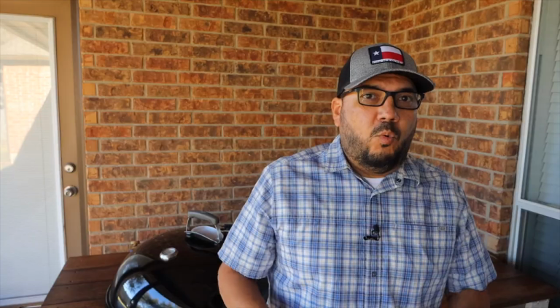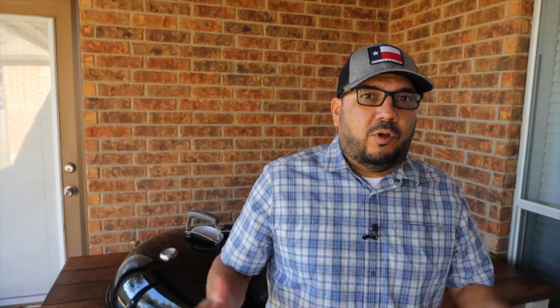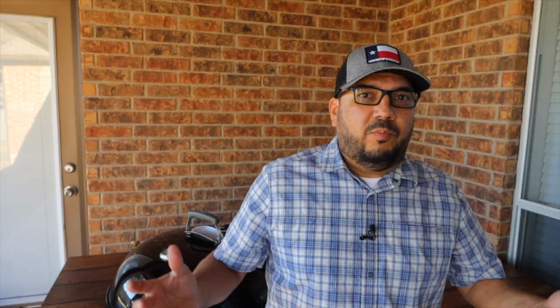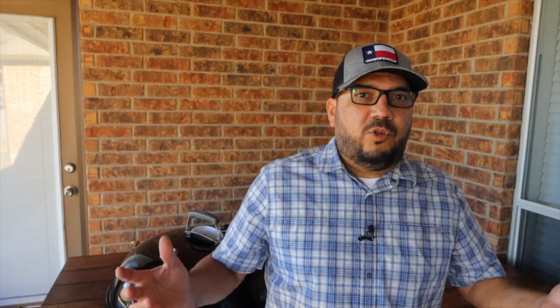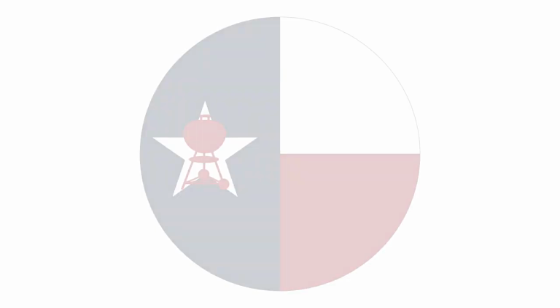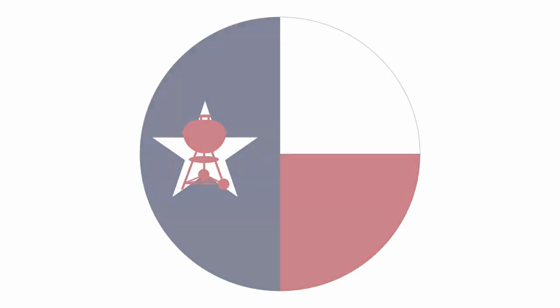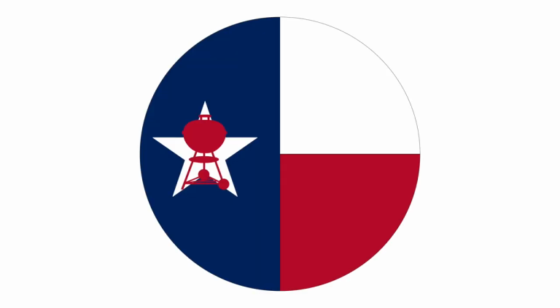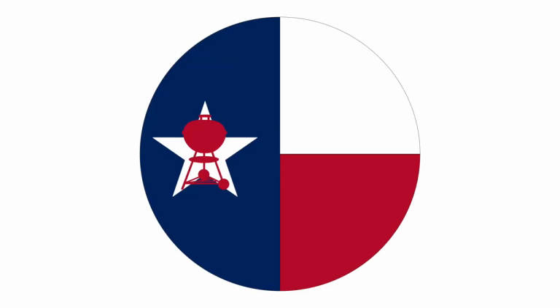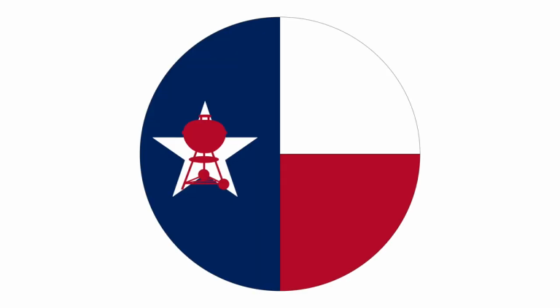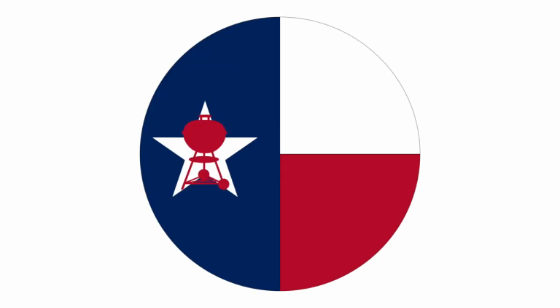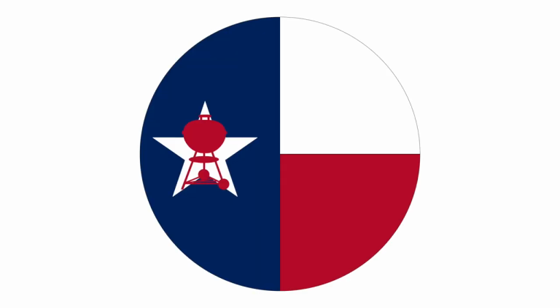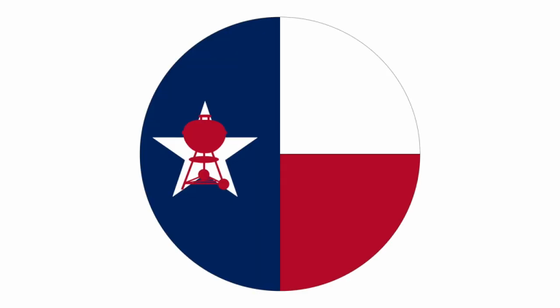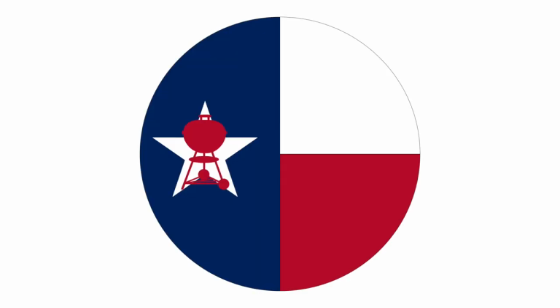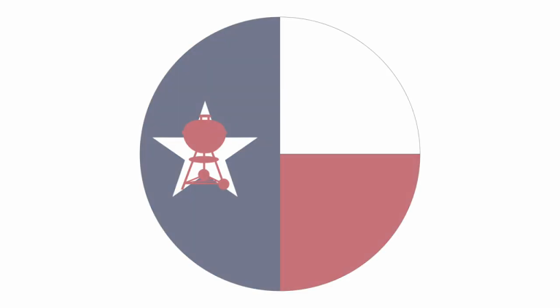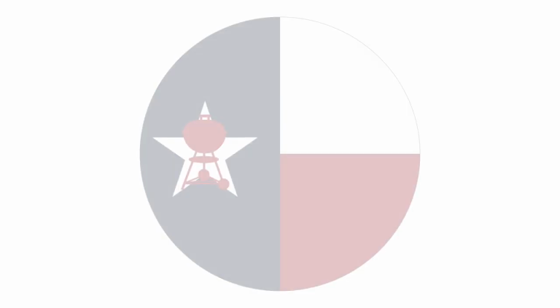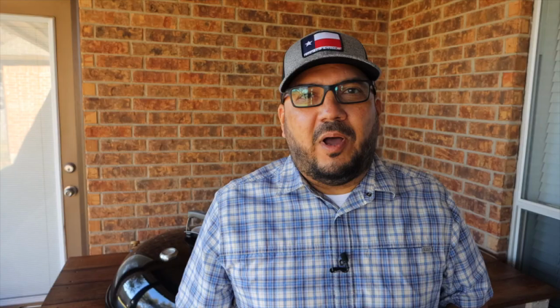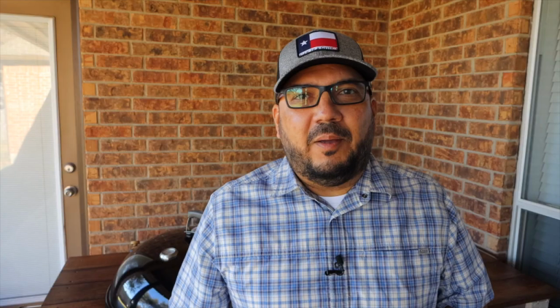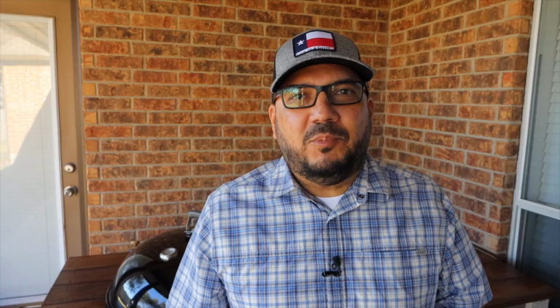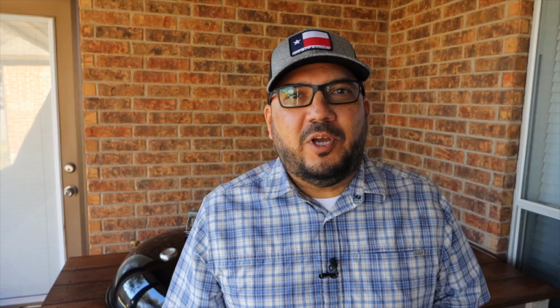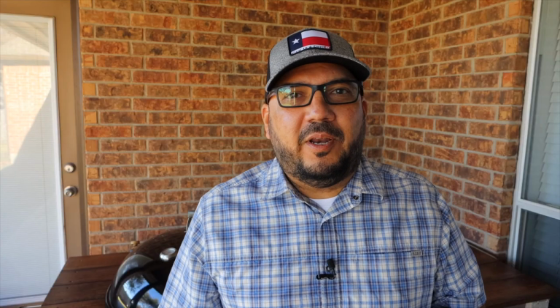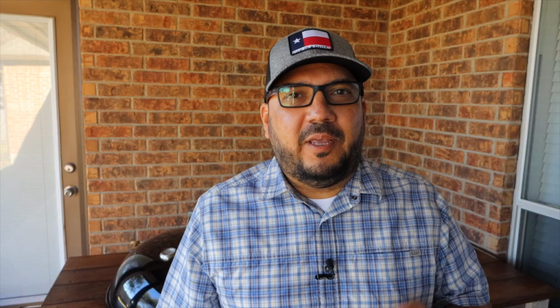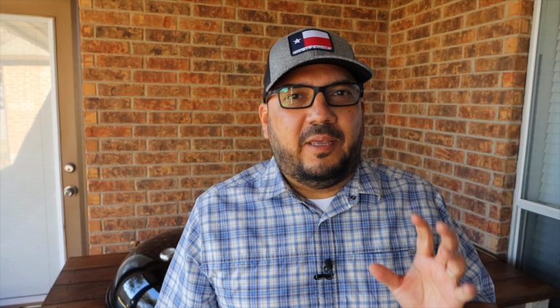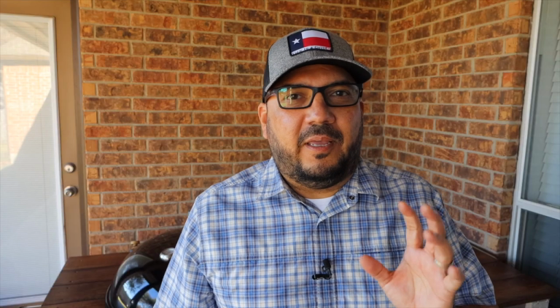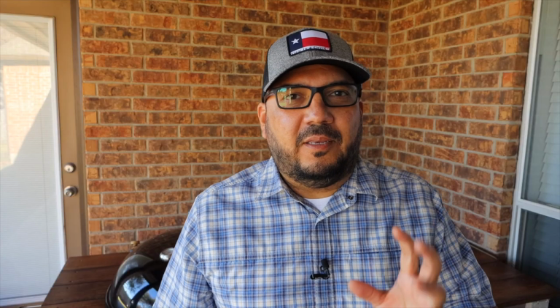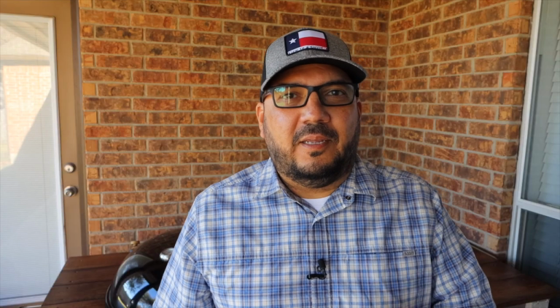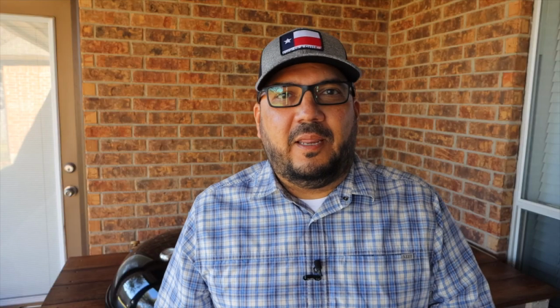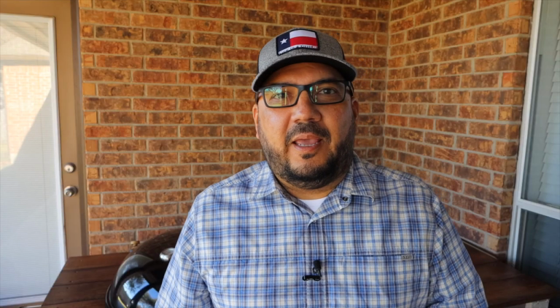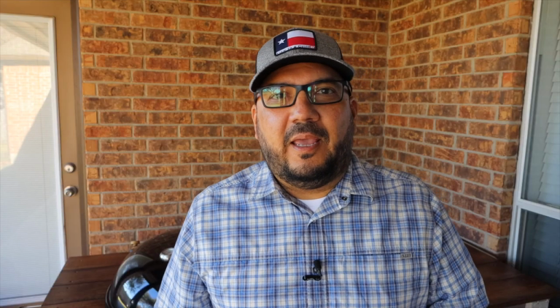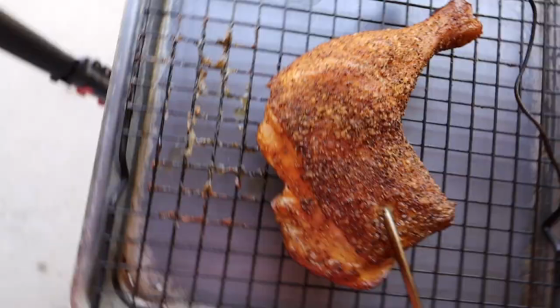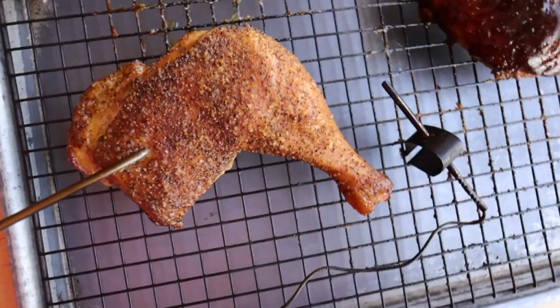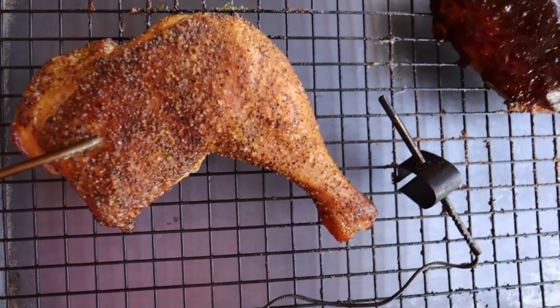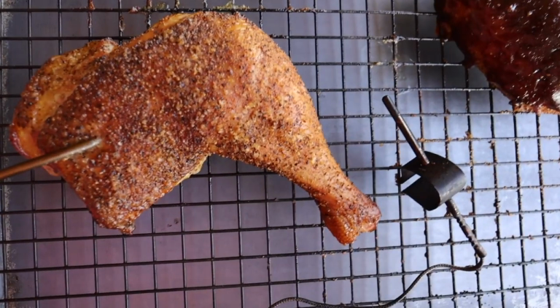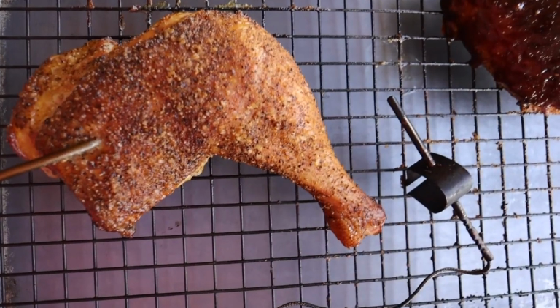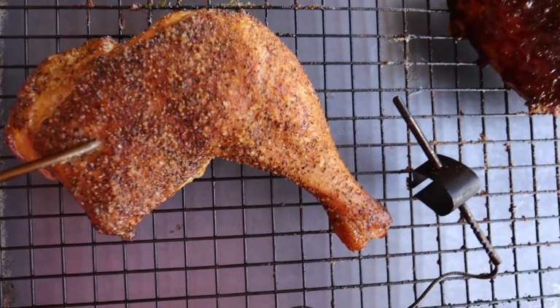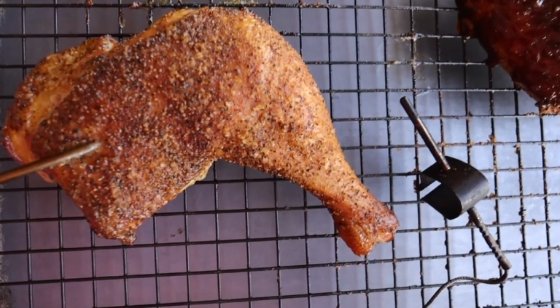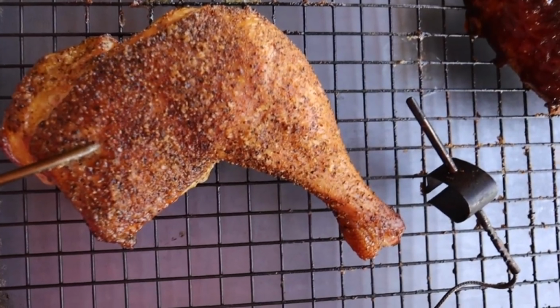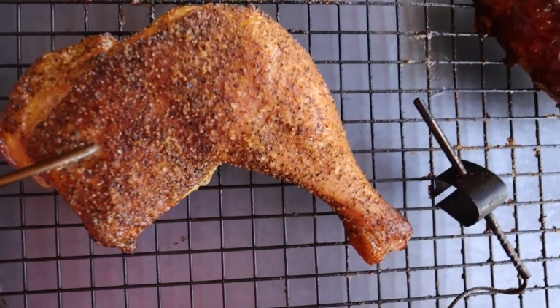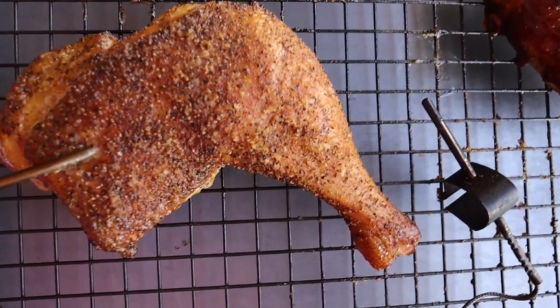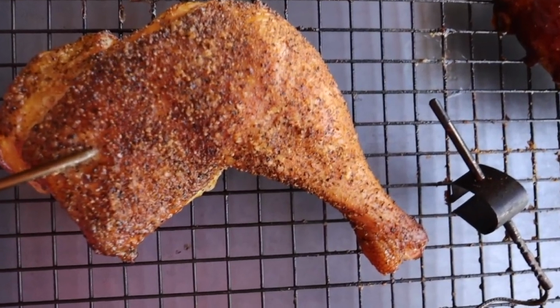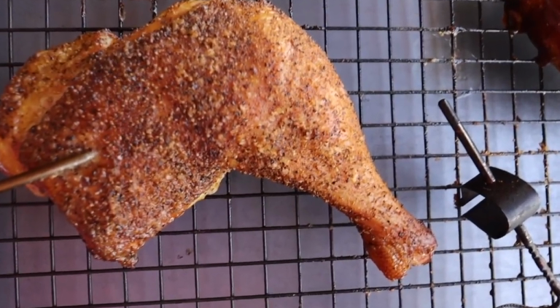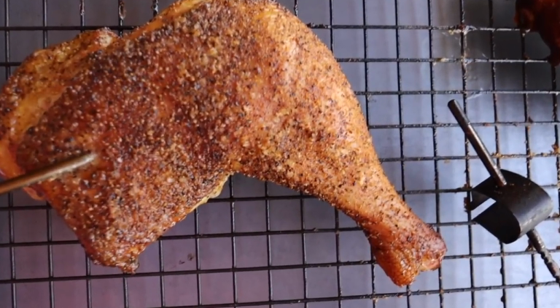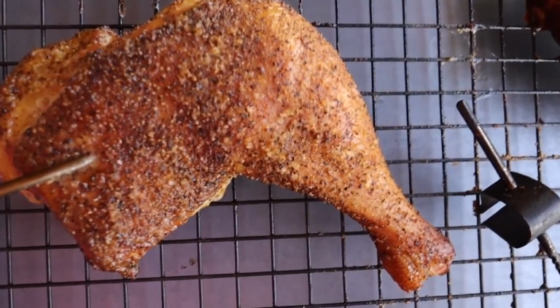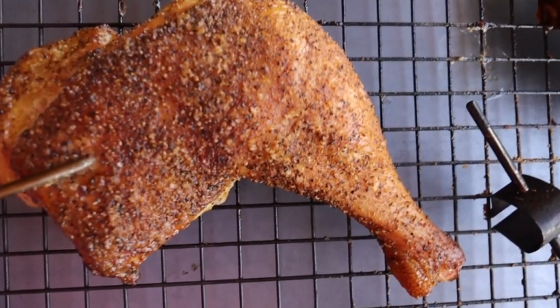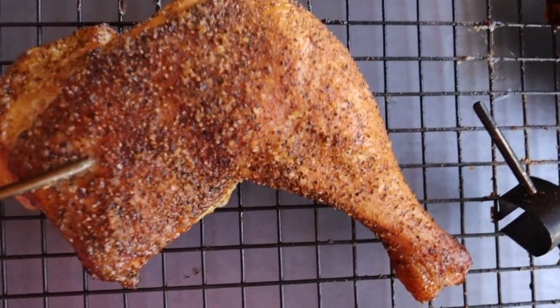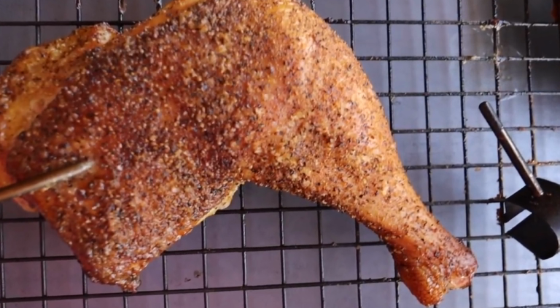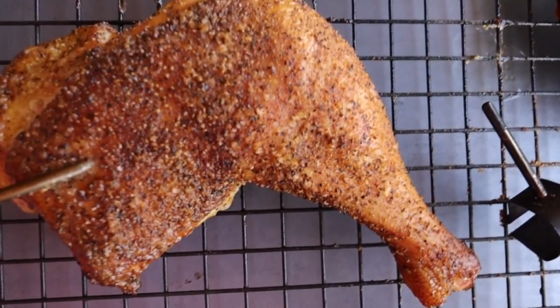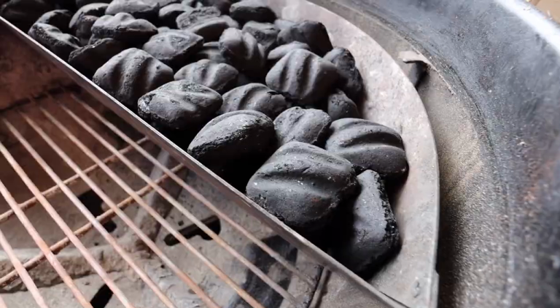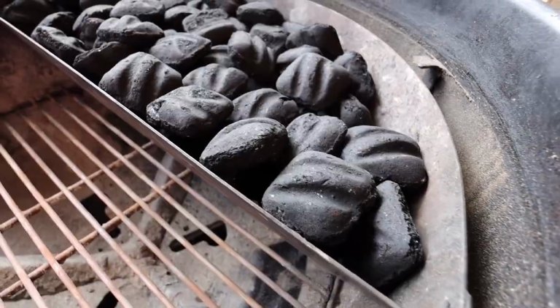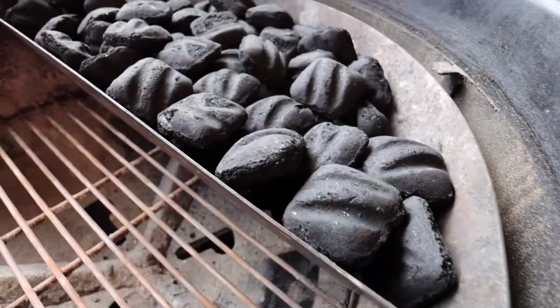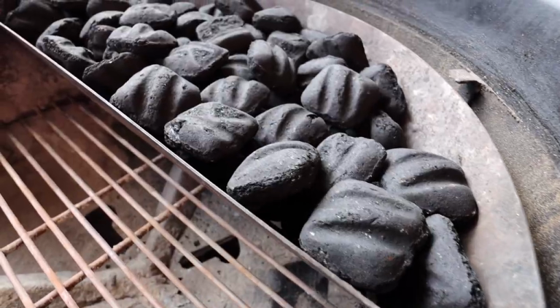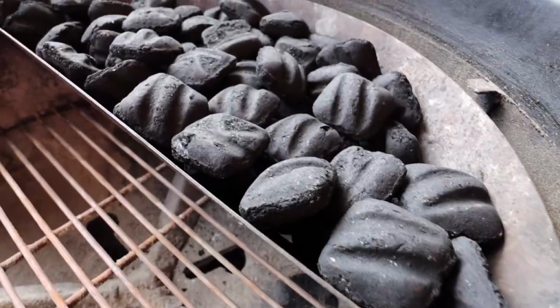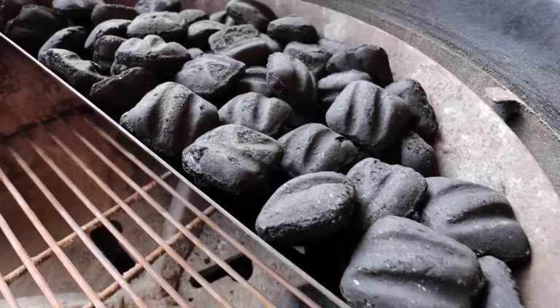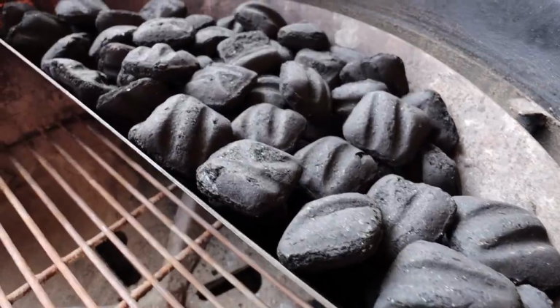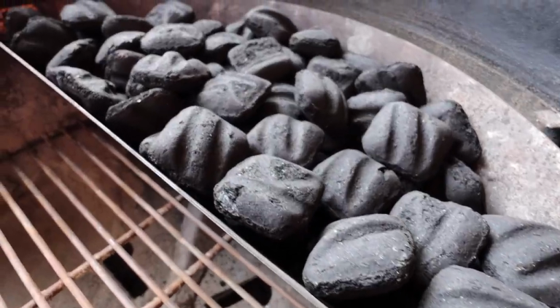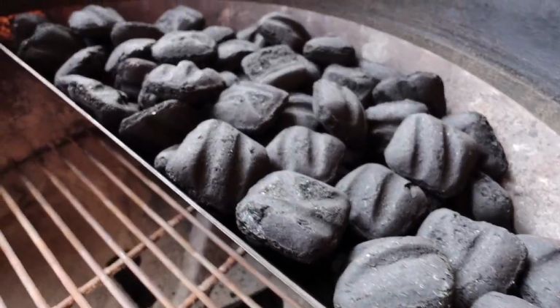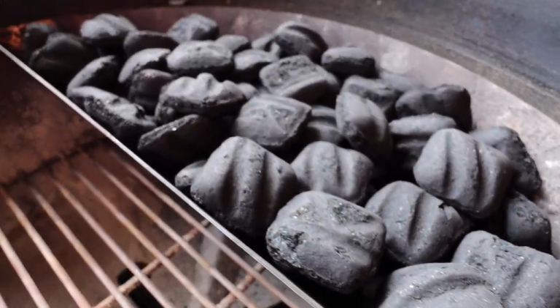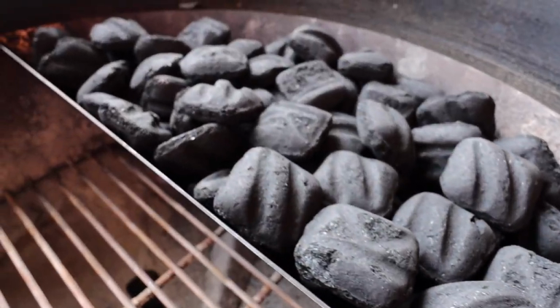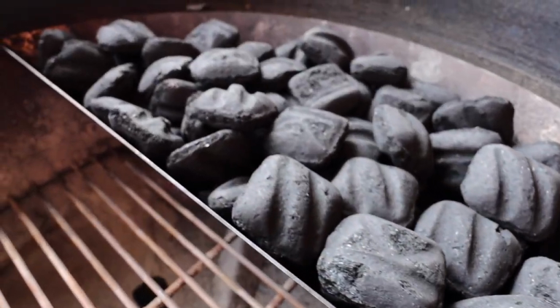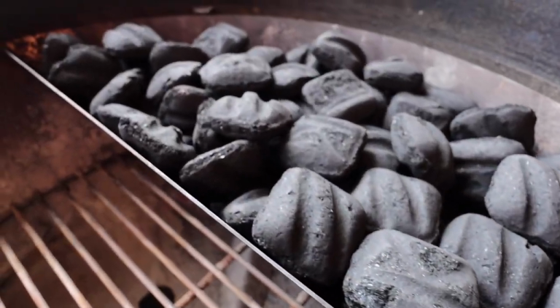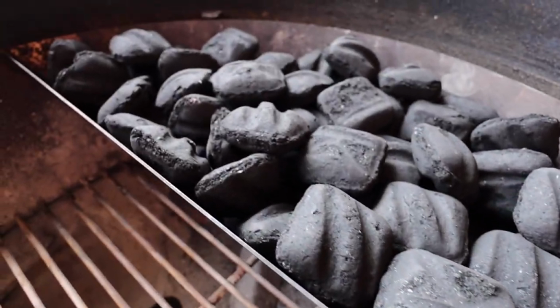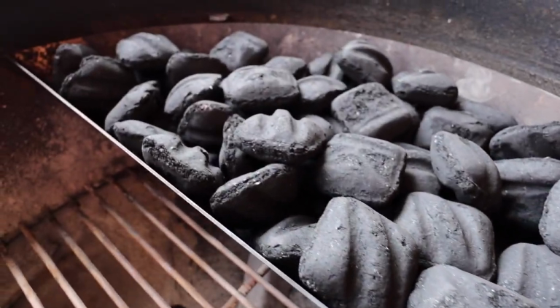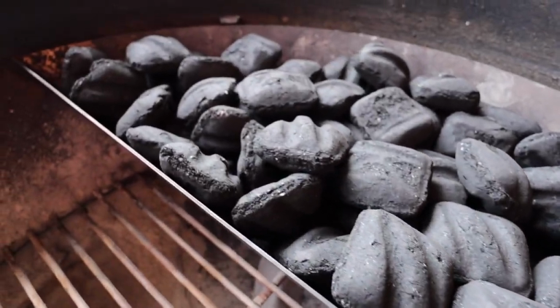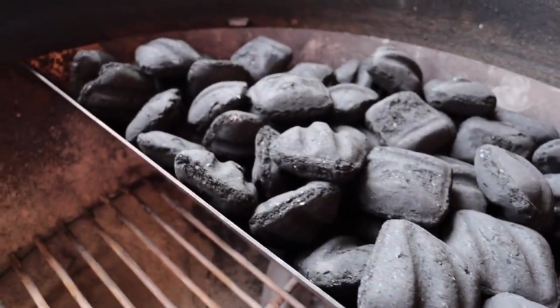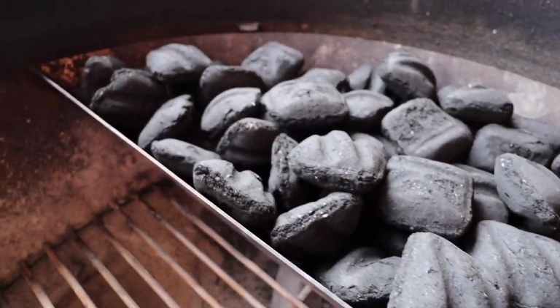Welcome to A View to a Grill. I'm Johnny and today I'm going to show you how to smoke leg quarters using a slow and sear.